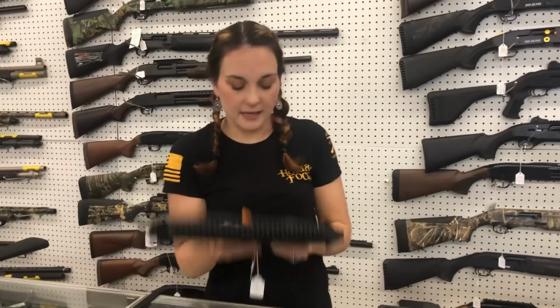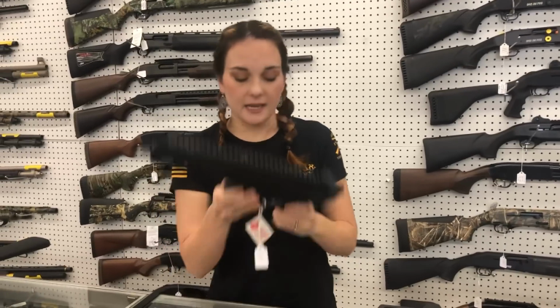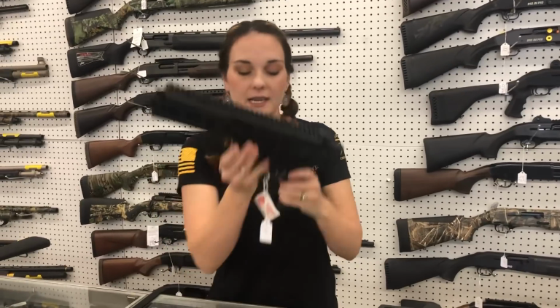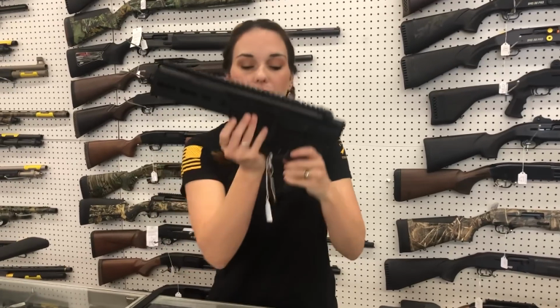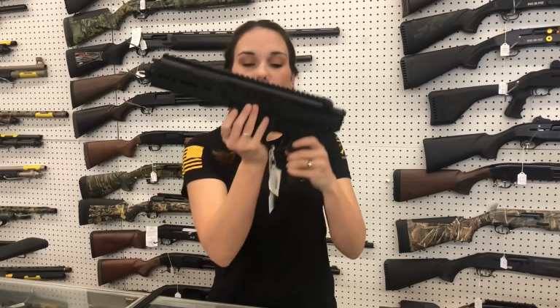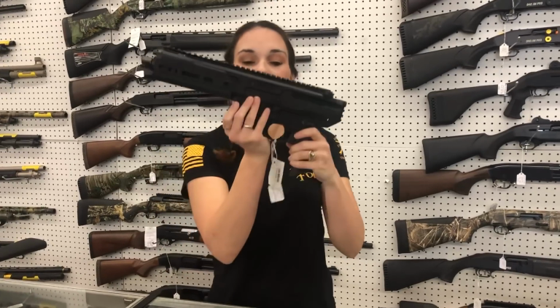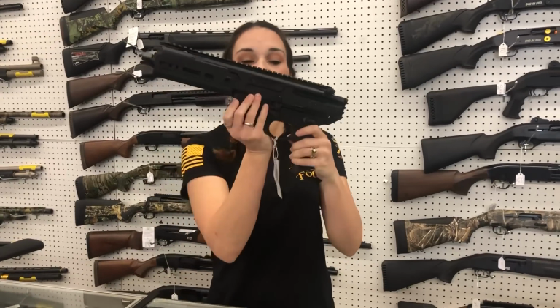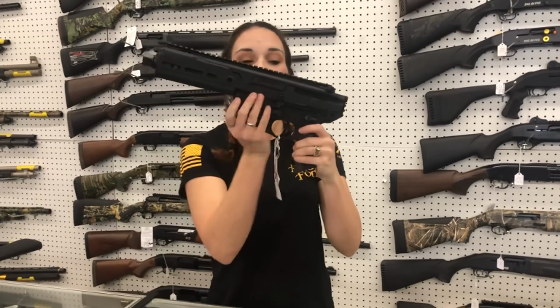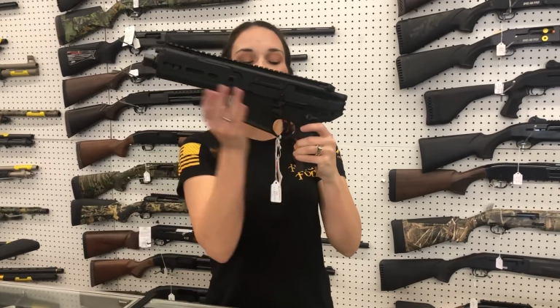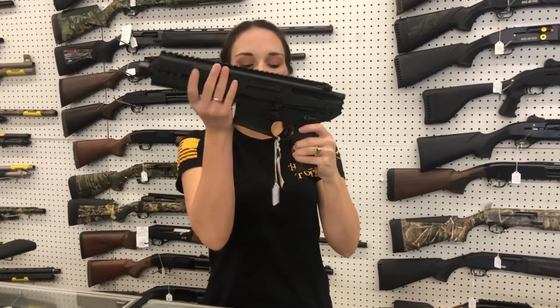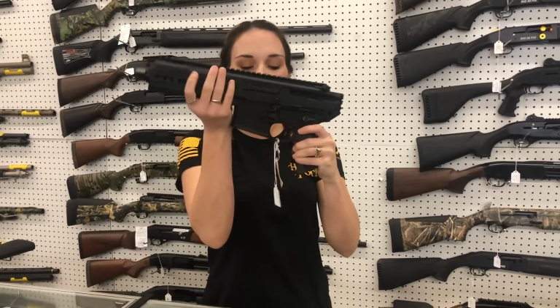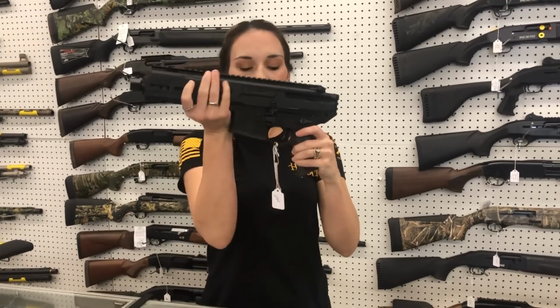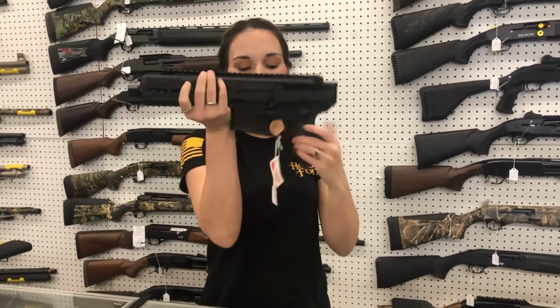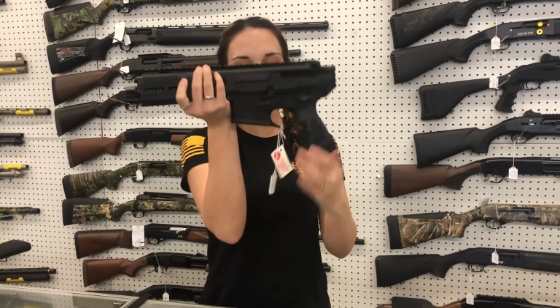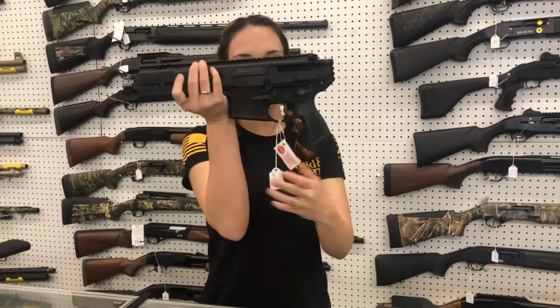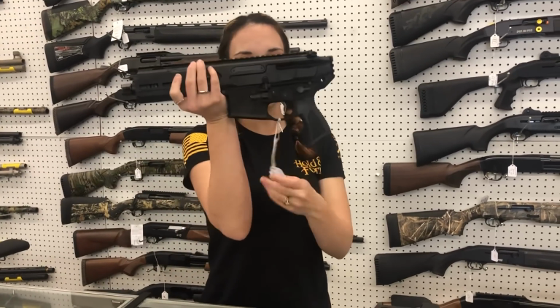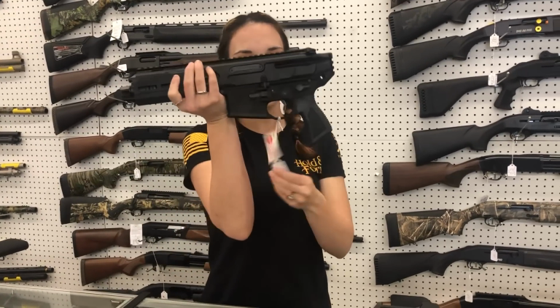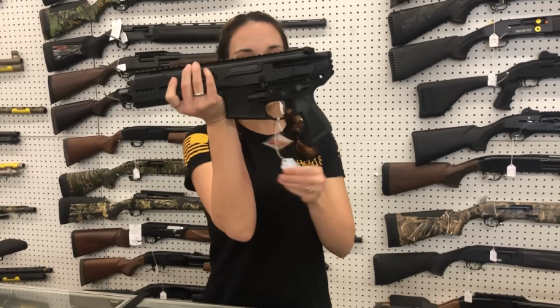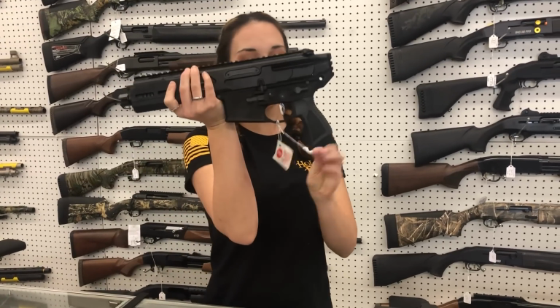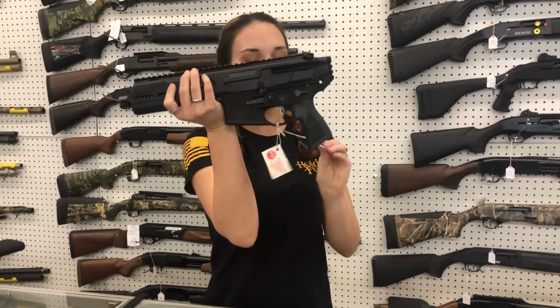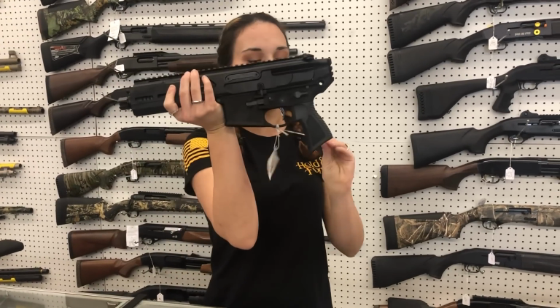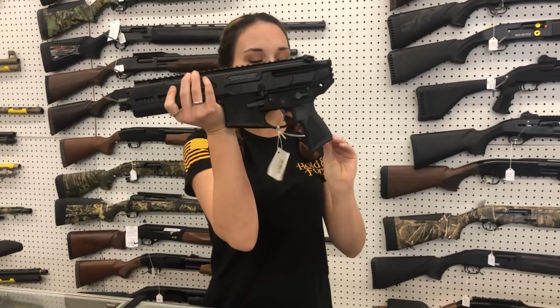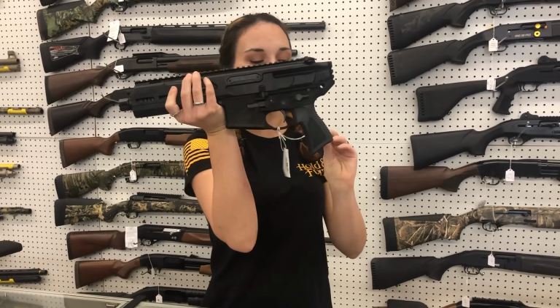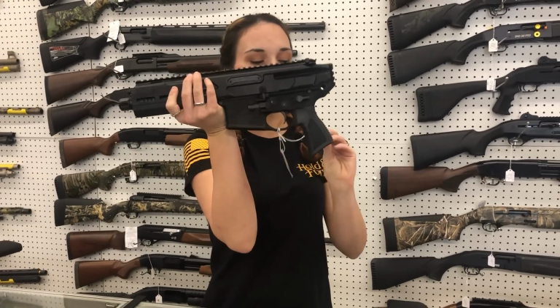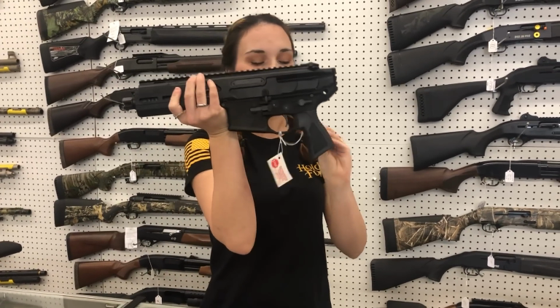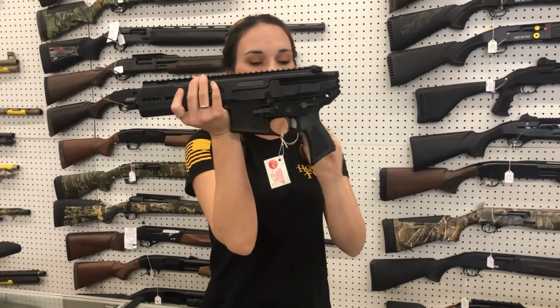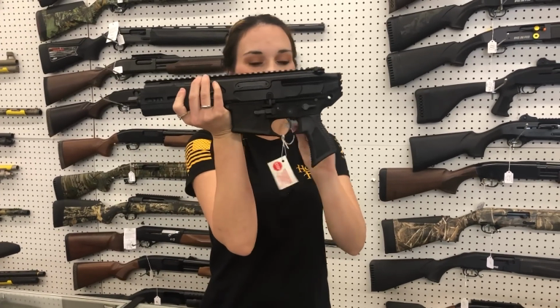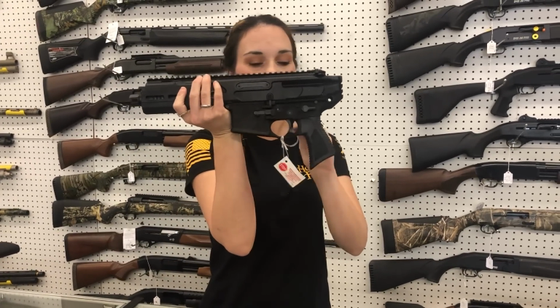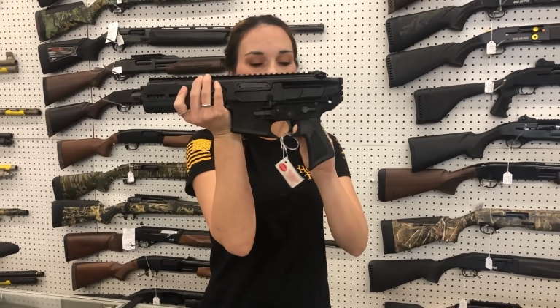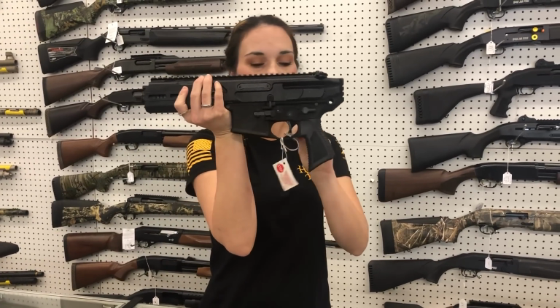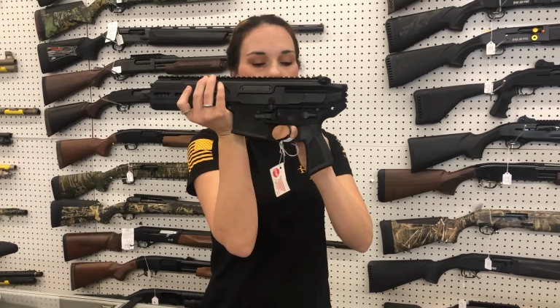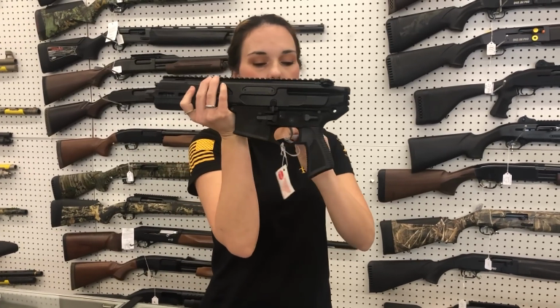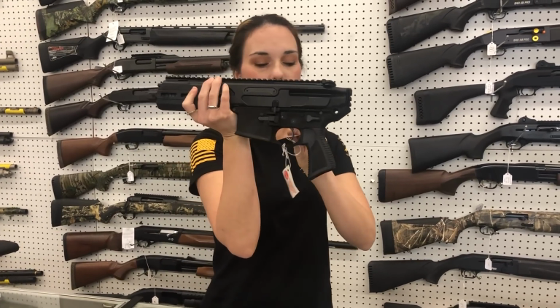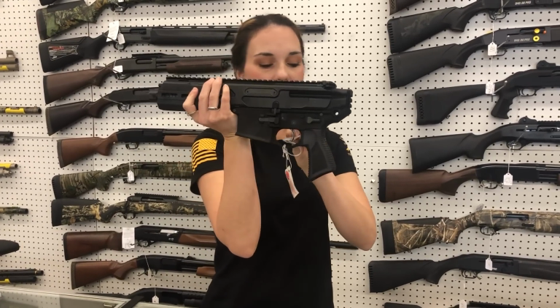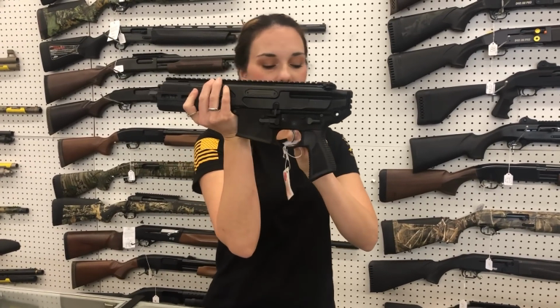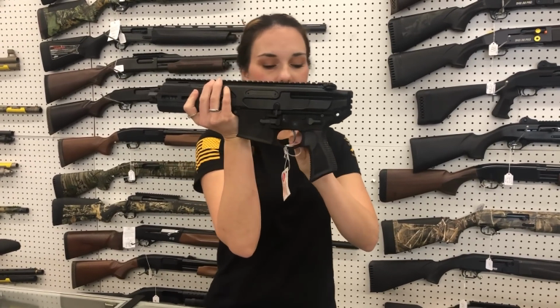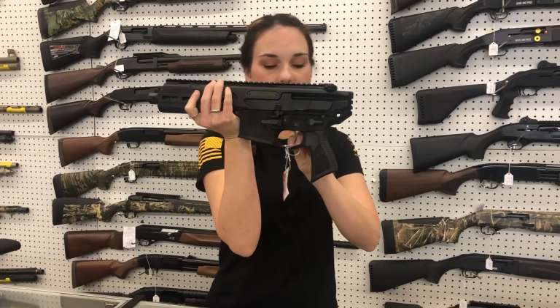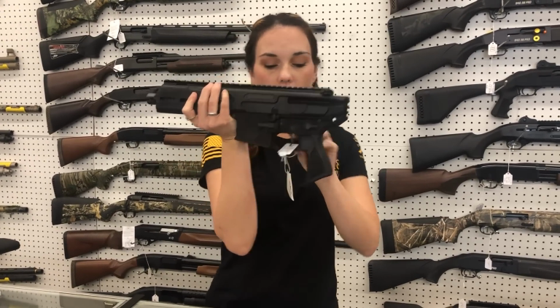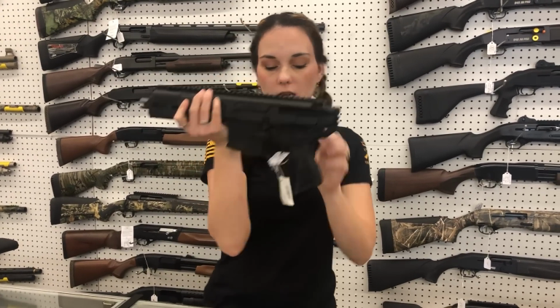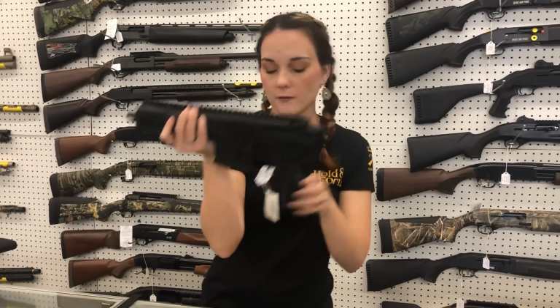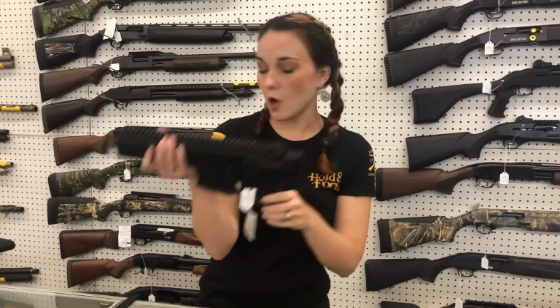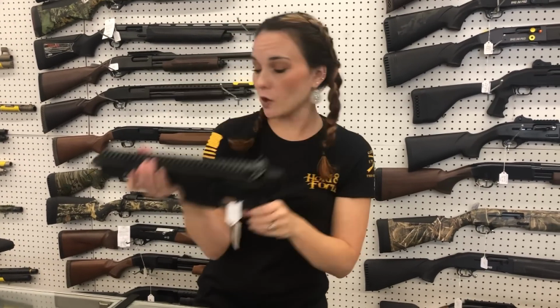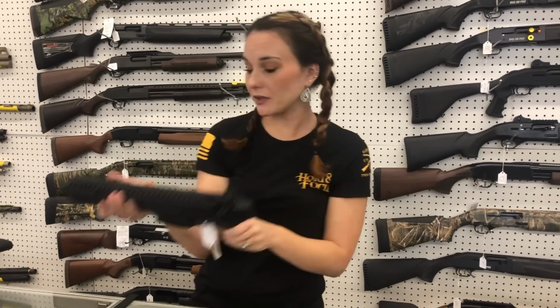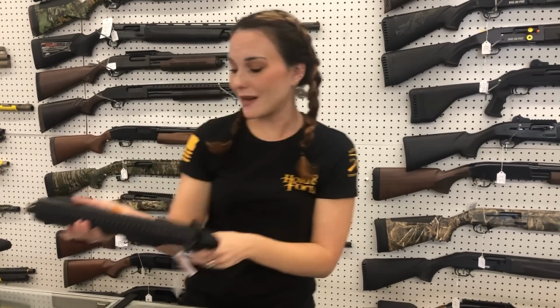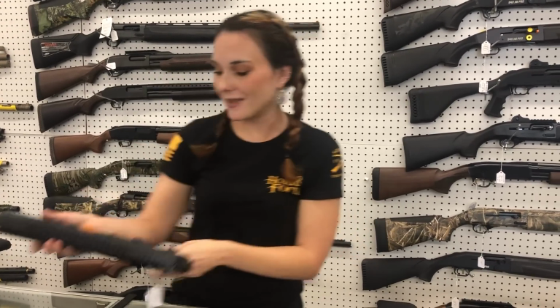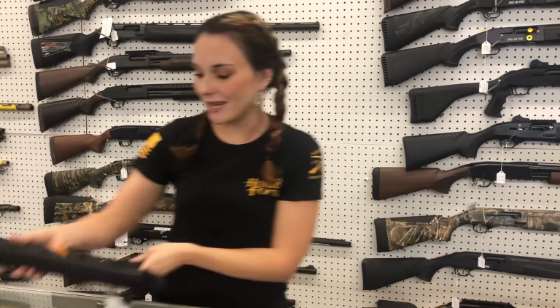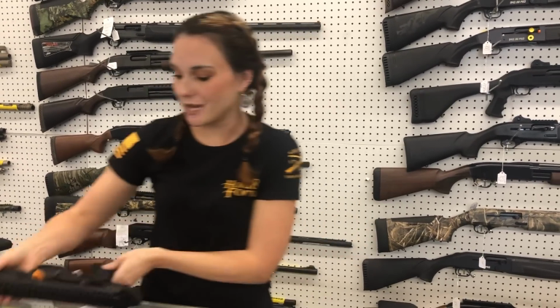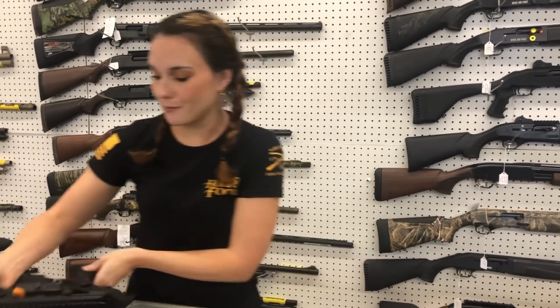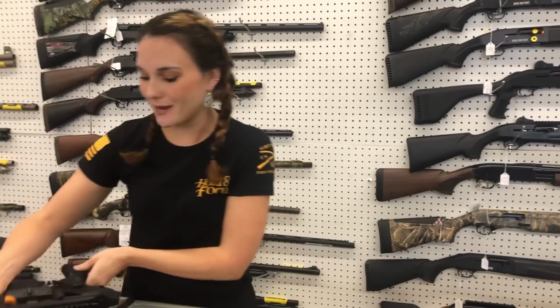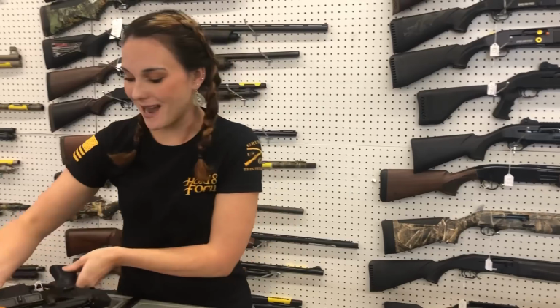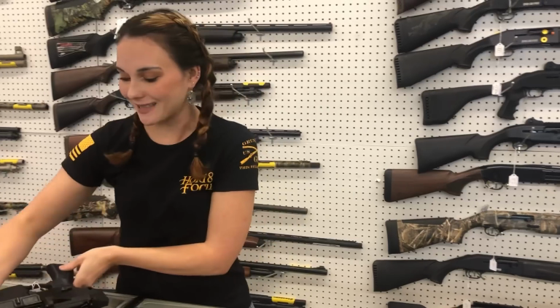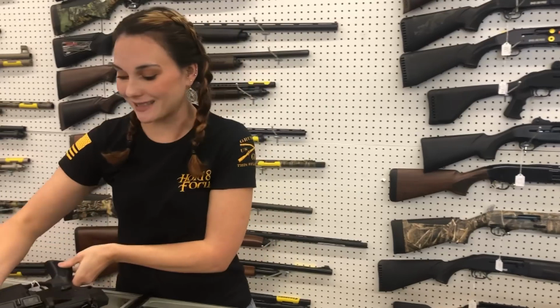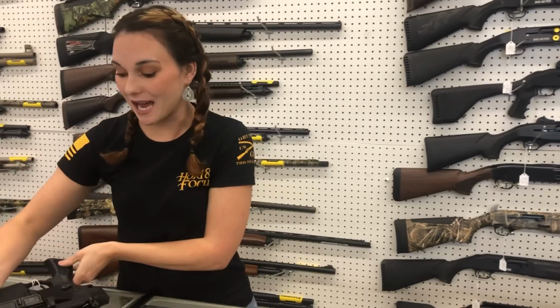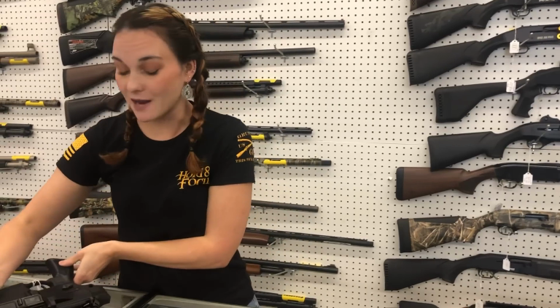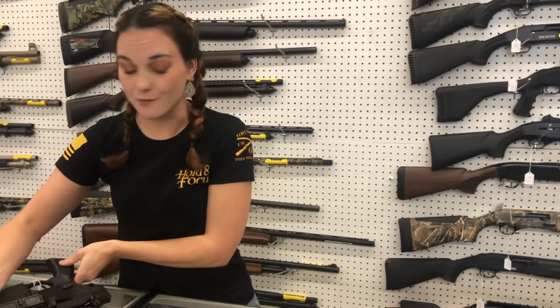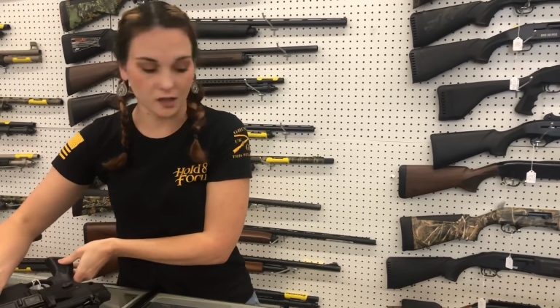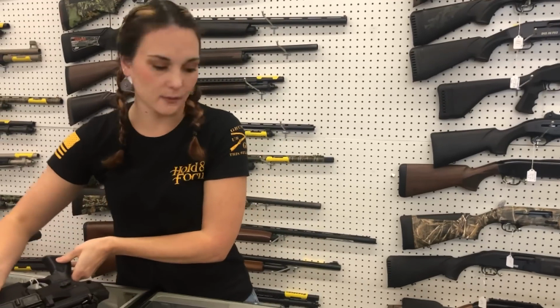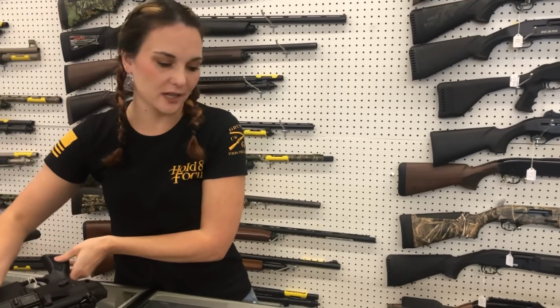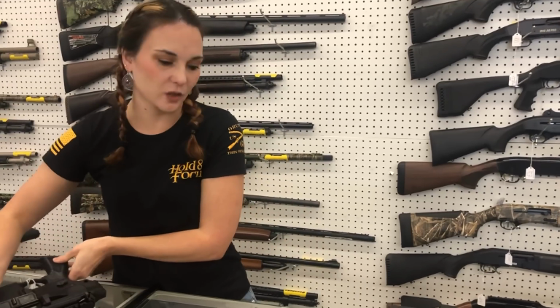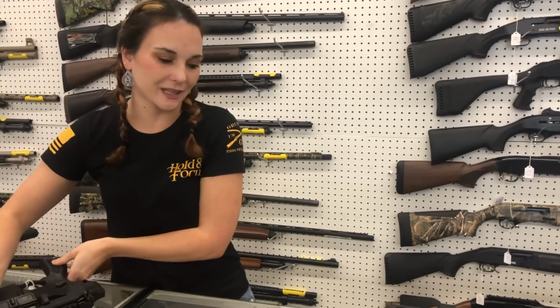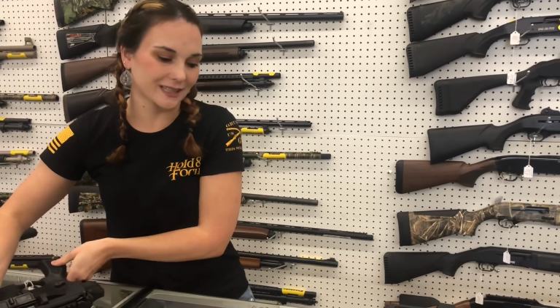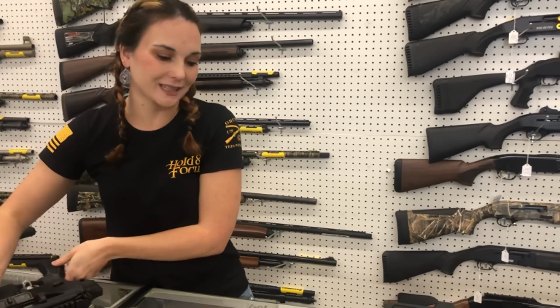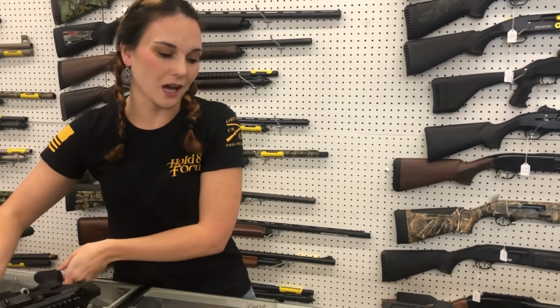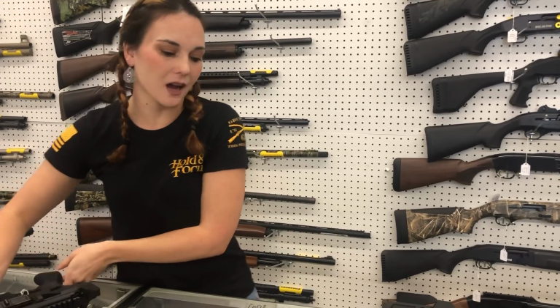Sig MCX Rattler in 5.56 y'all — they are back in stock. I've also got the MPX 9mm in stock.